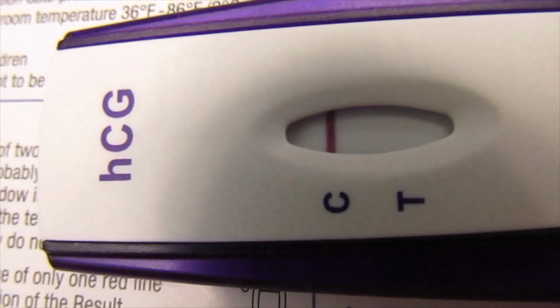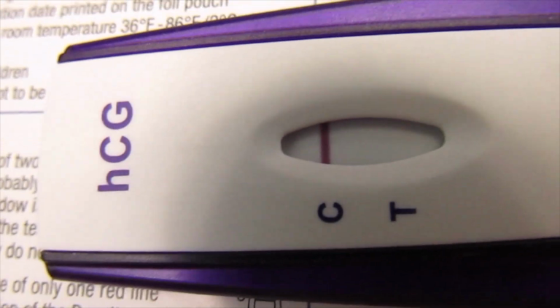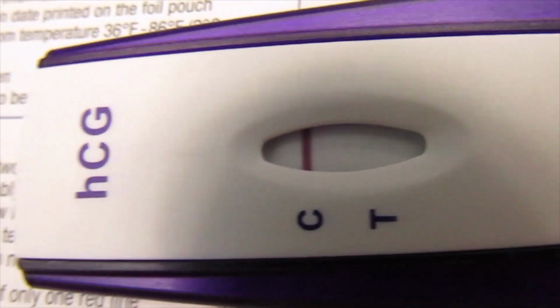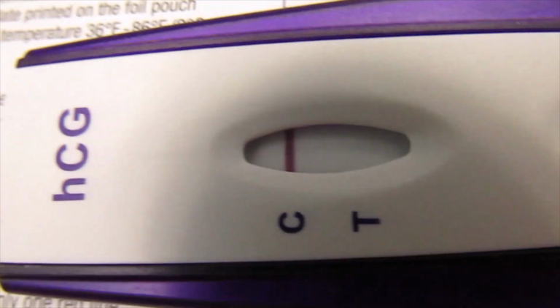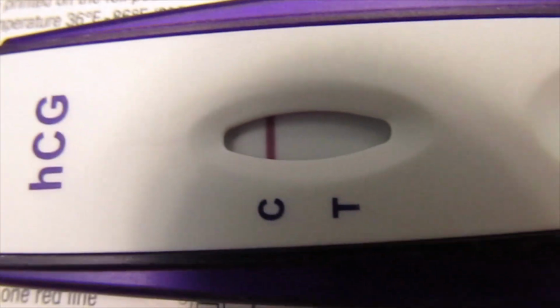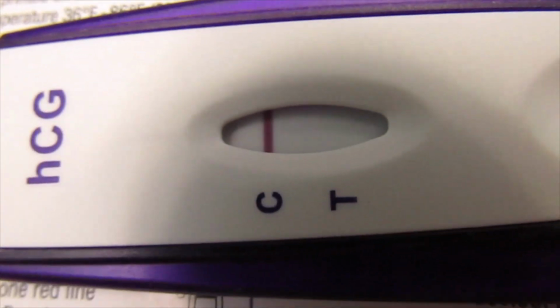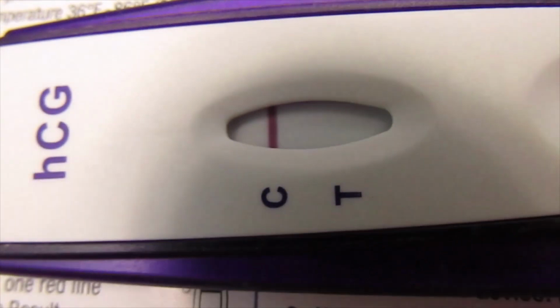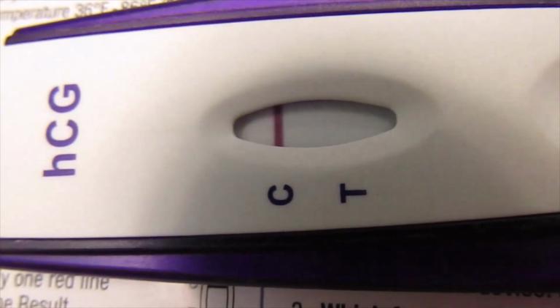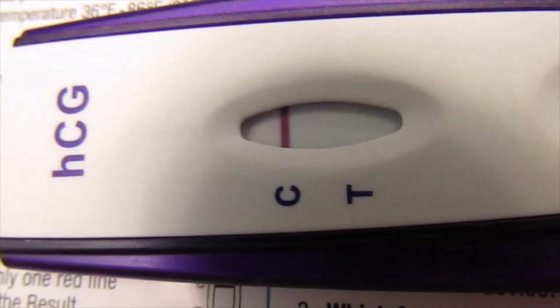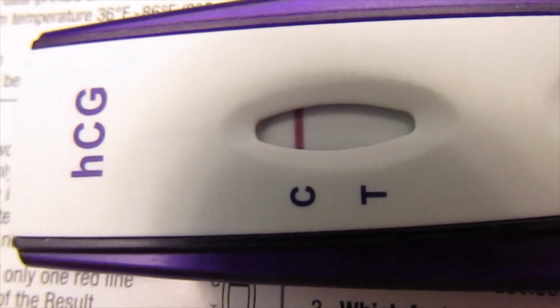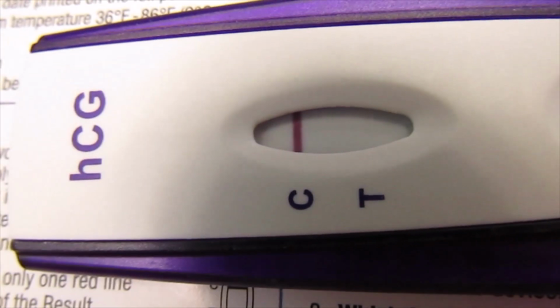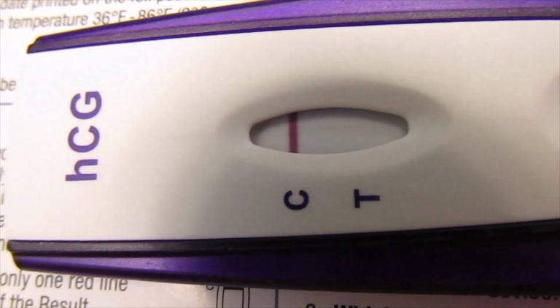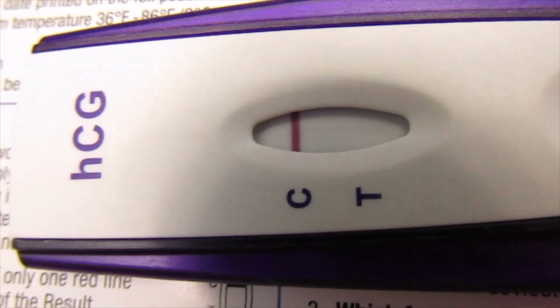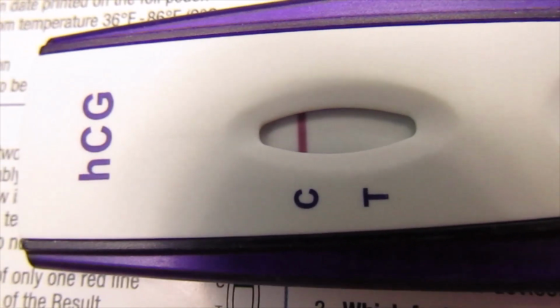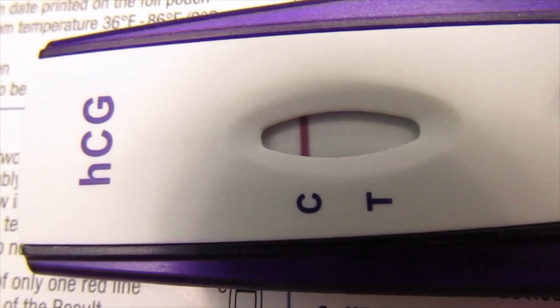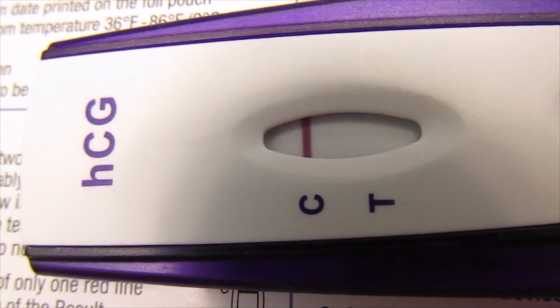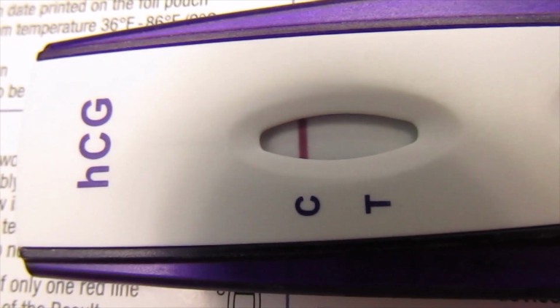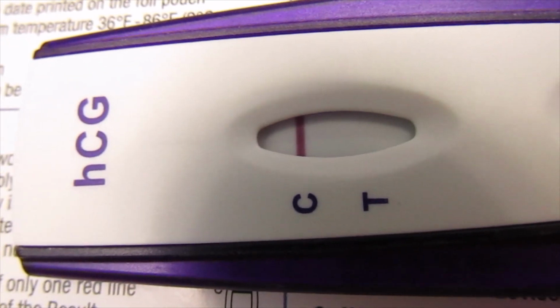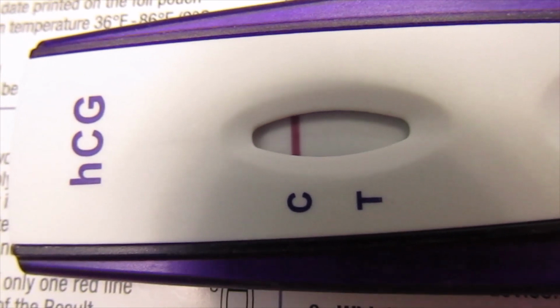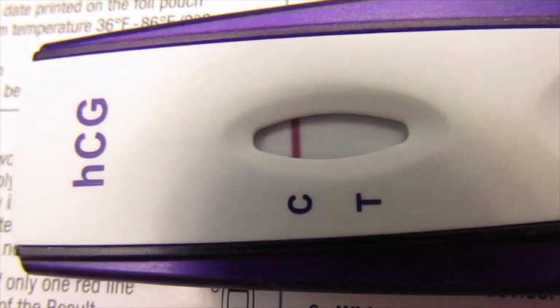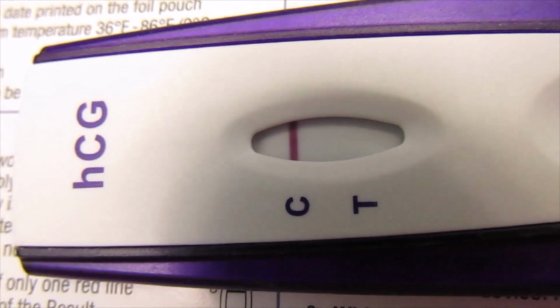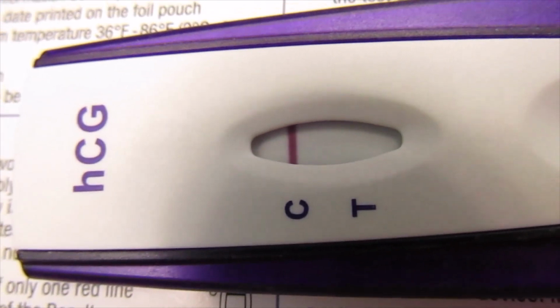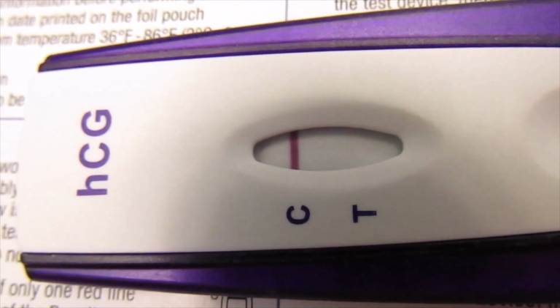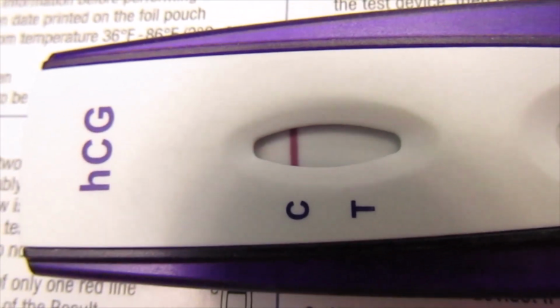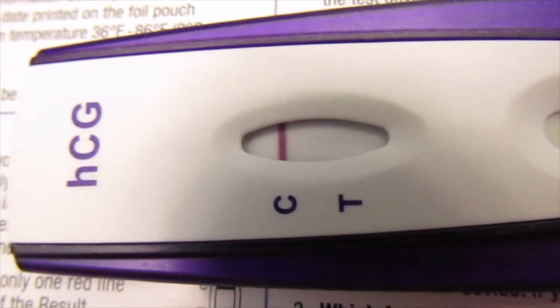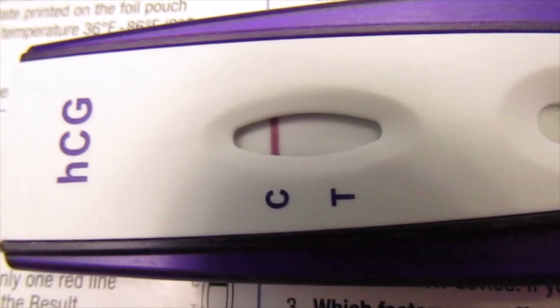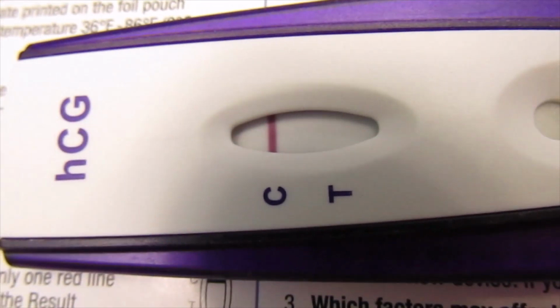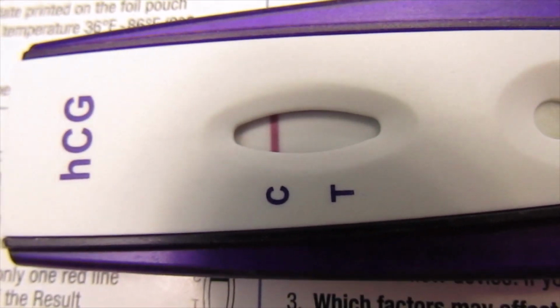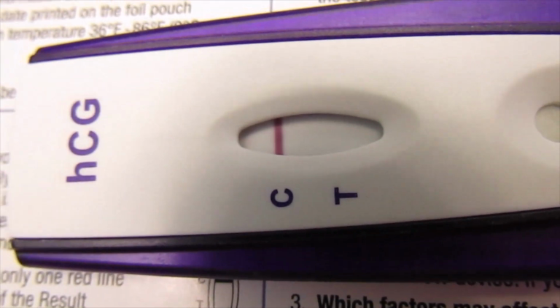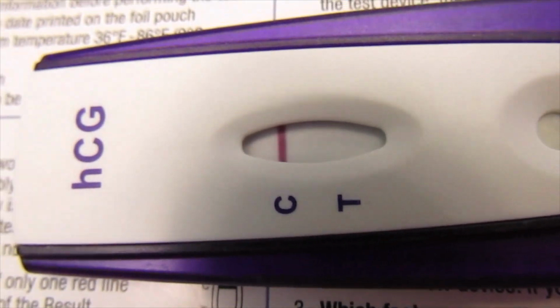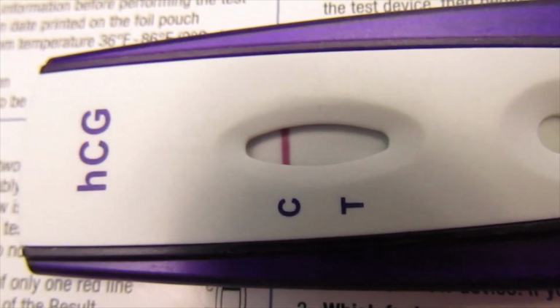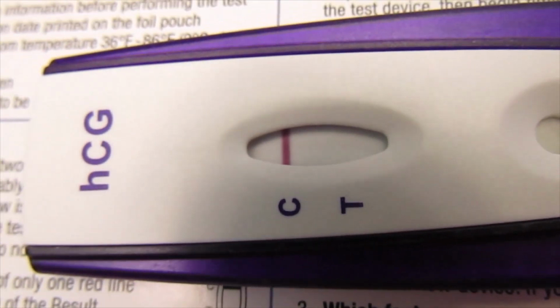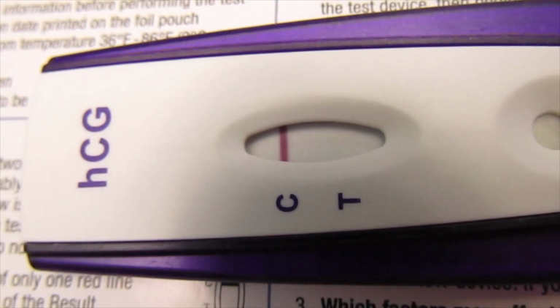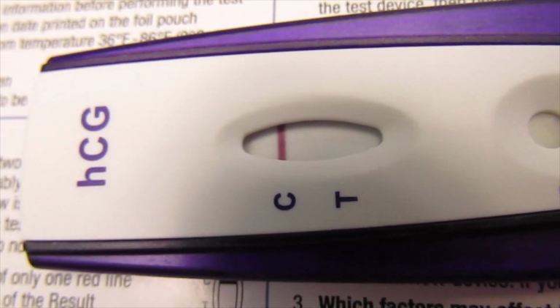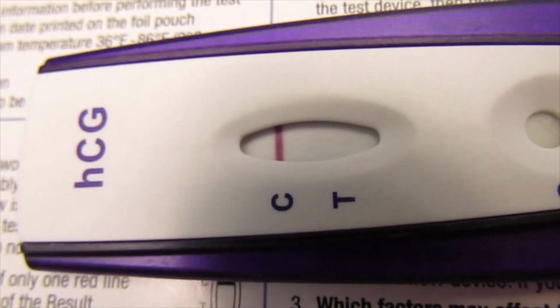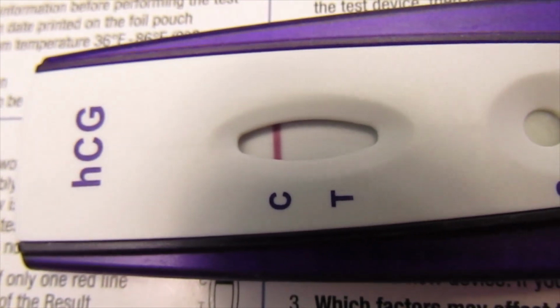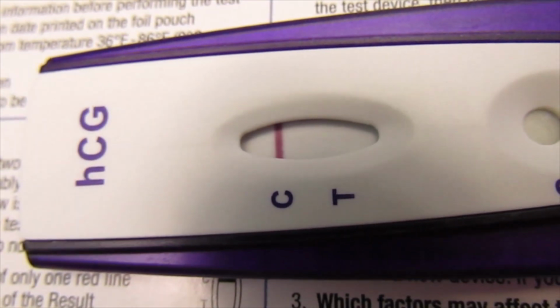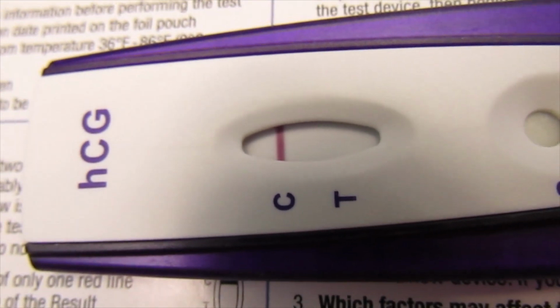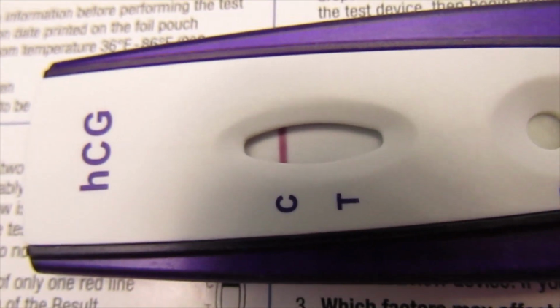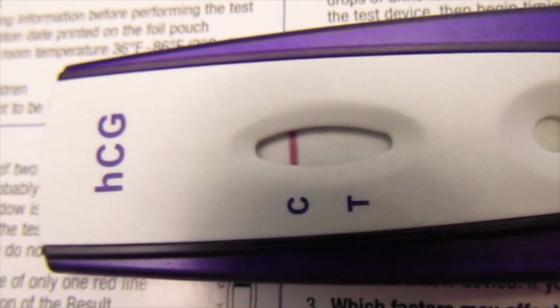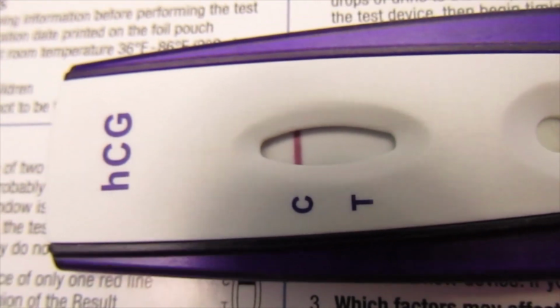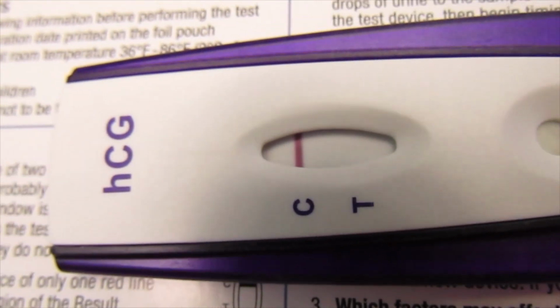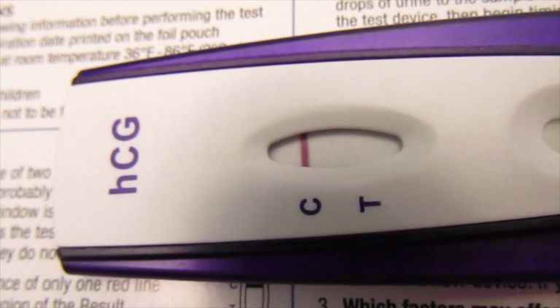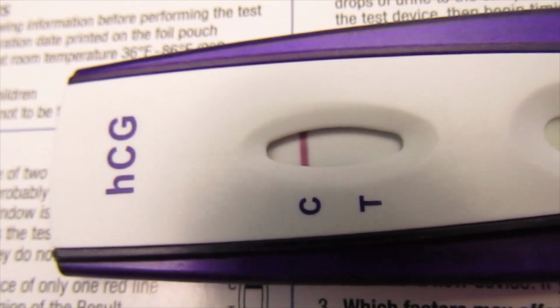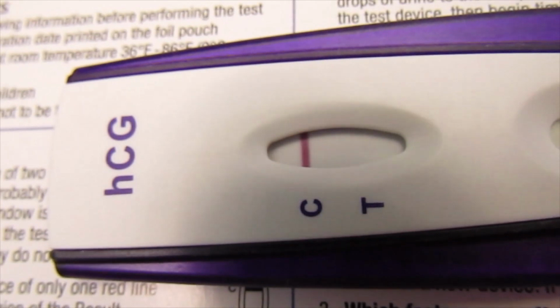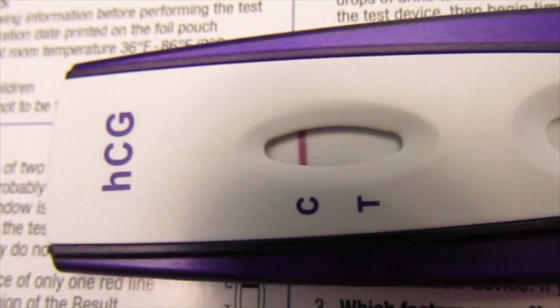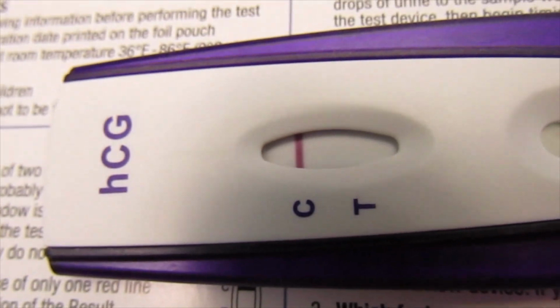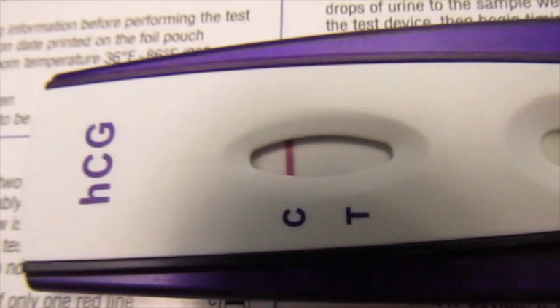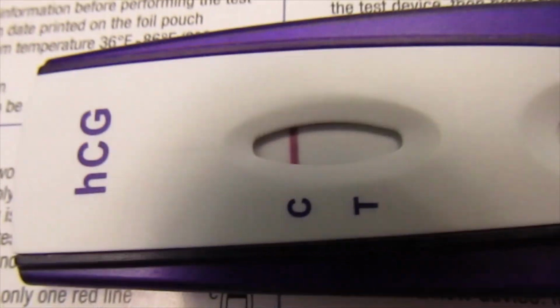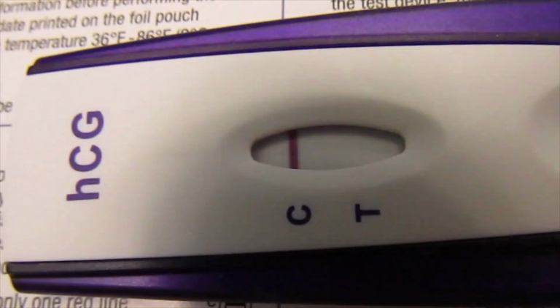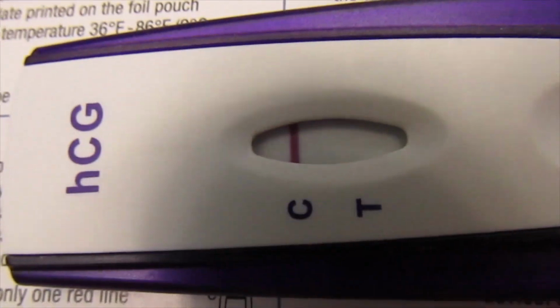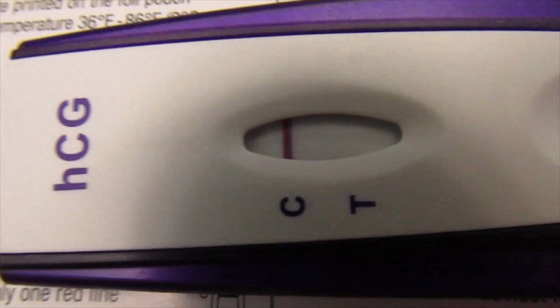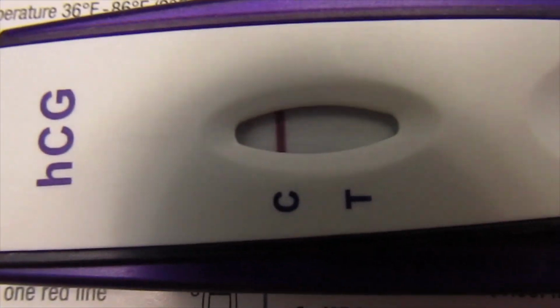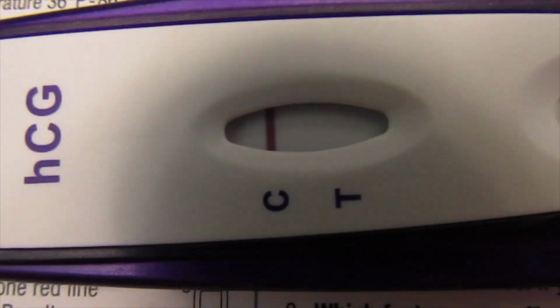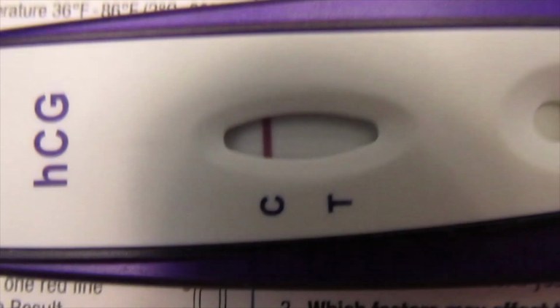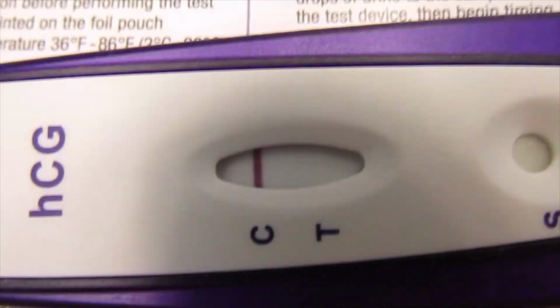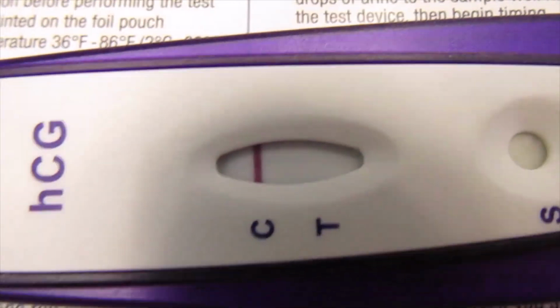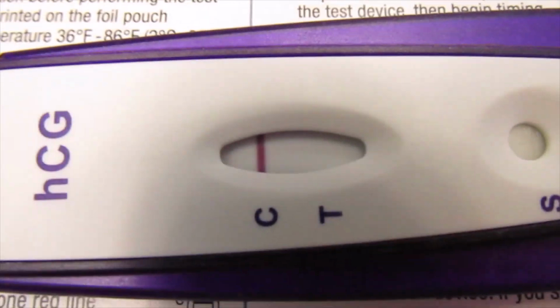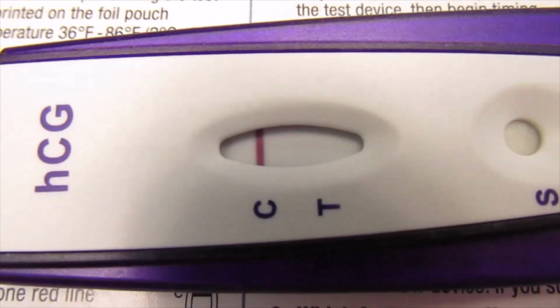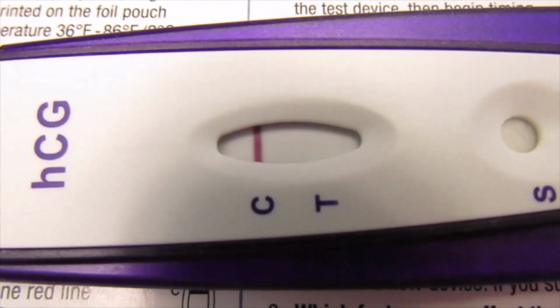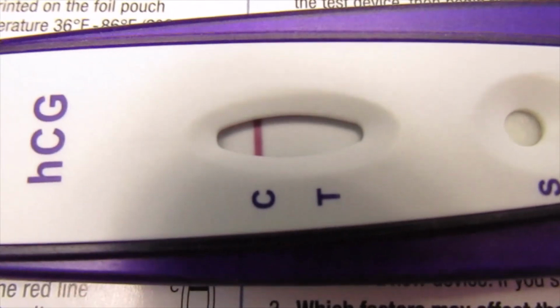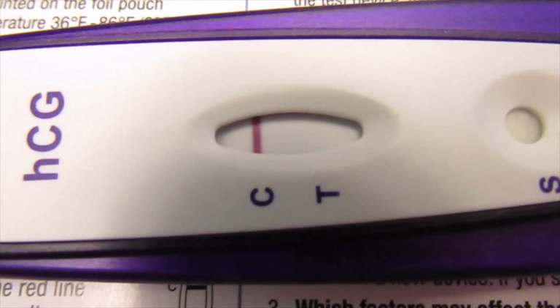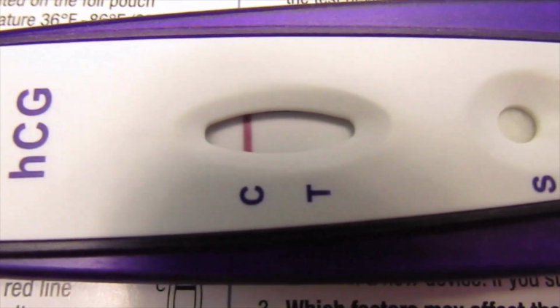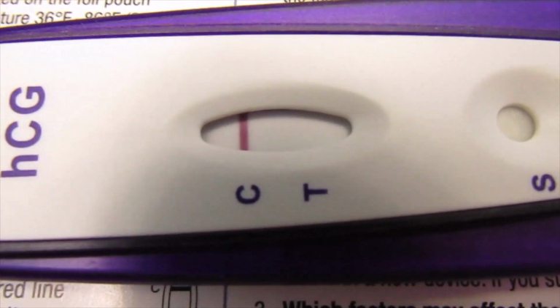We have slightly more chance of getting a faint positive the closer we get to AF being due. But for today's, I'm going to call it a negative. Let's come back tomorrow. That's the end of this one.